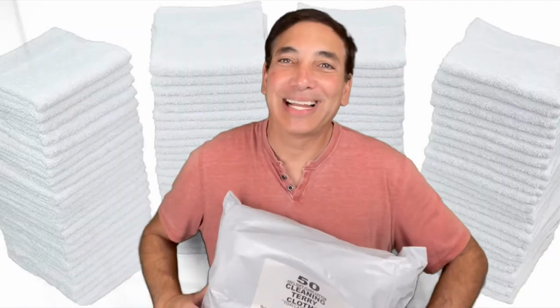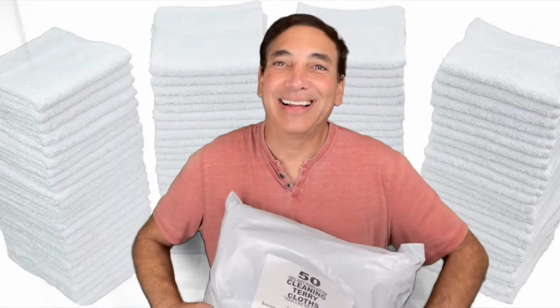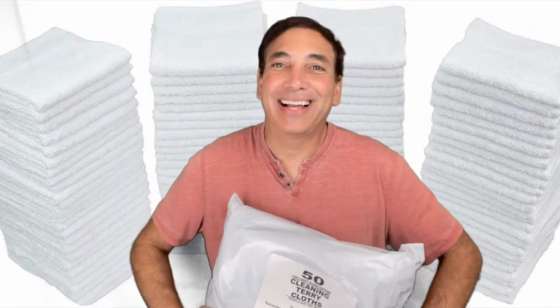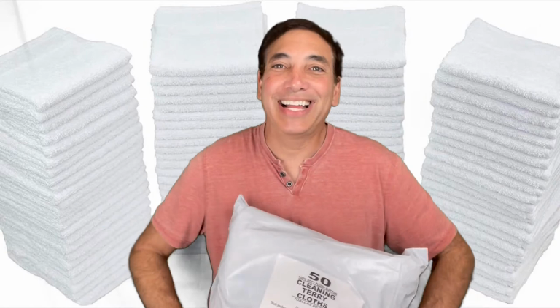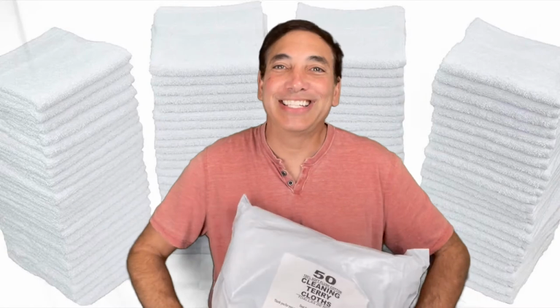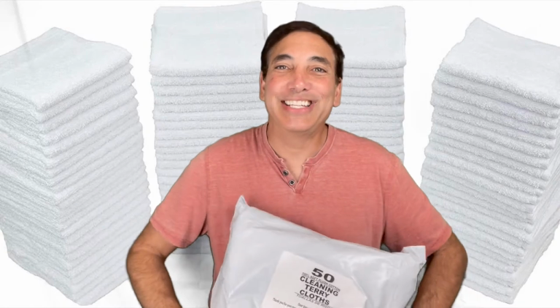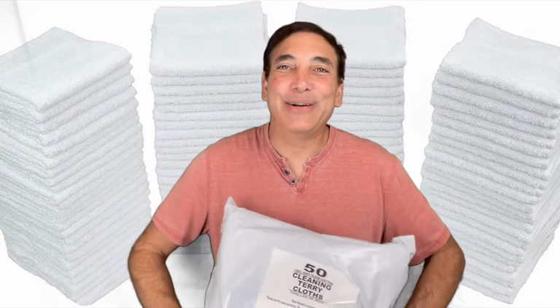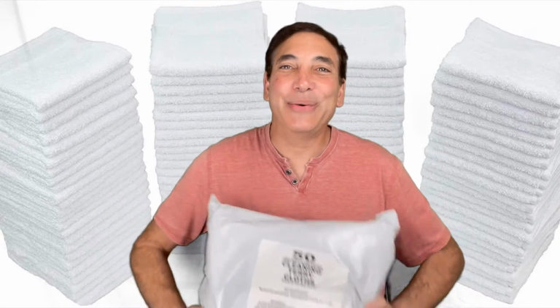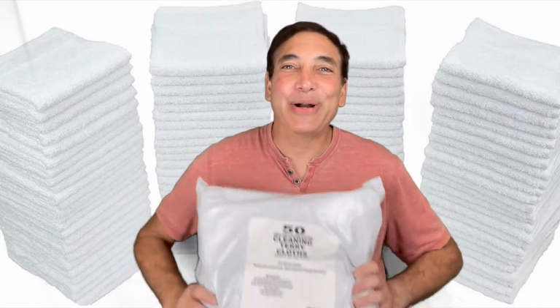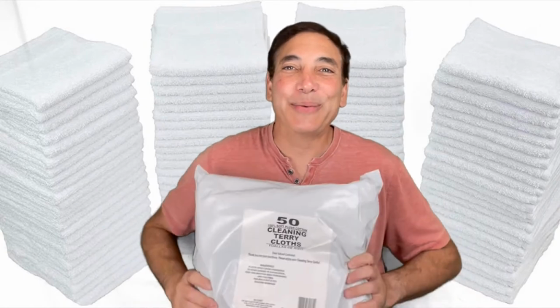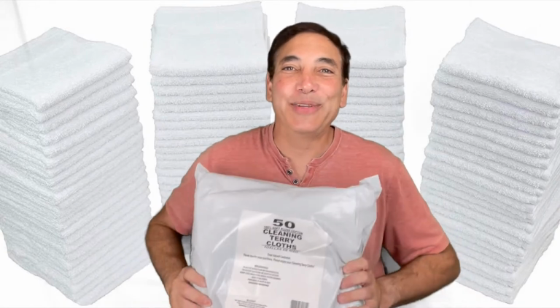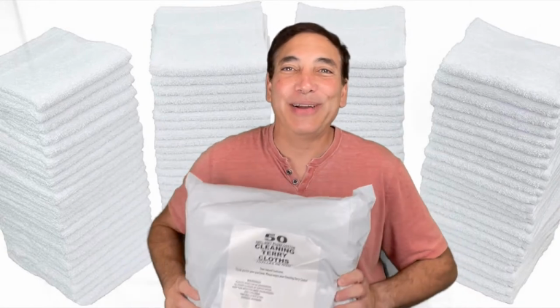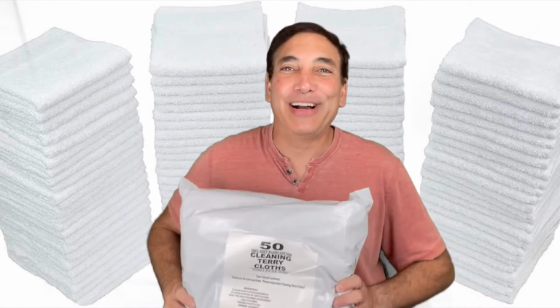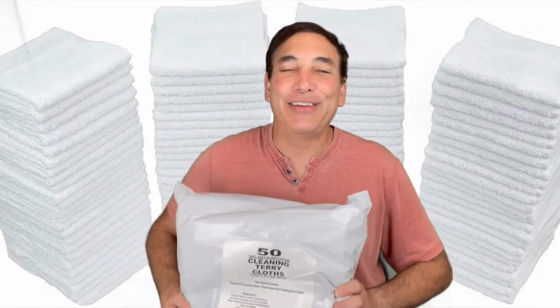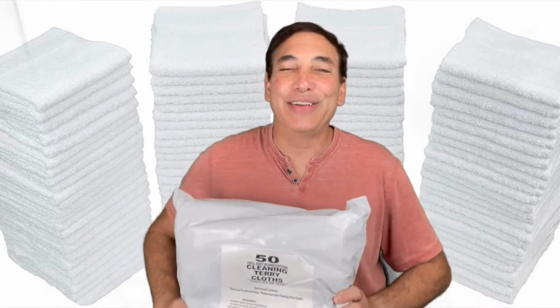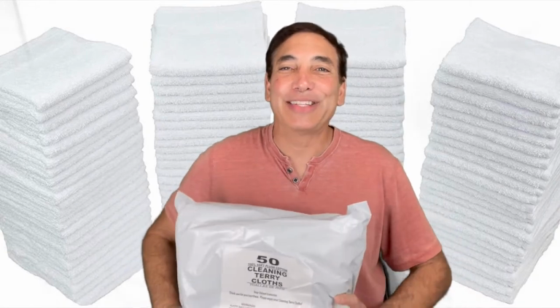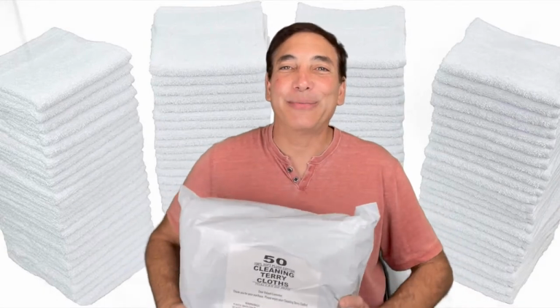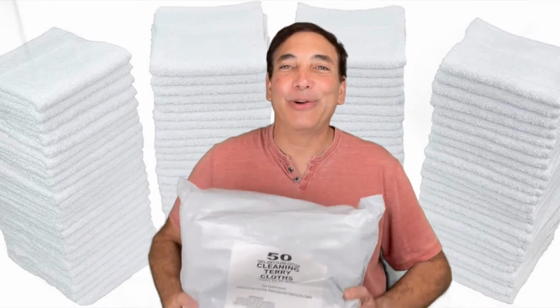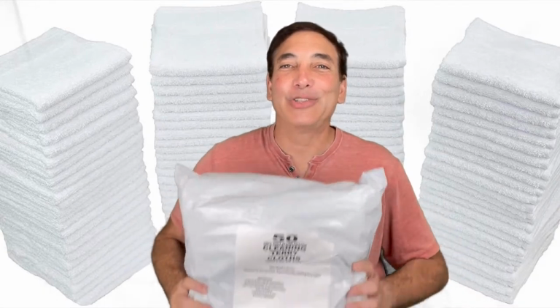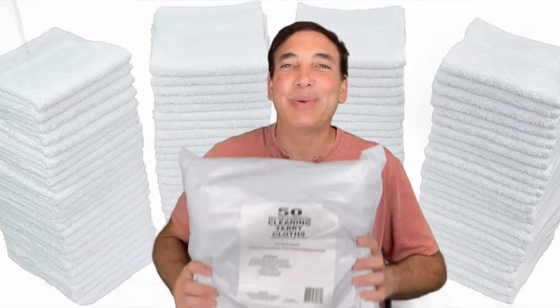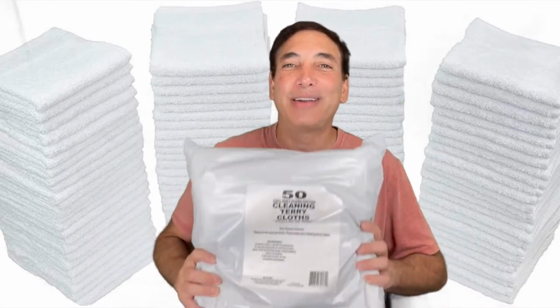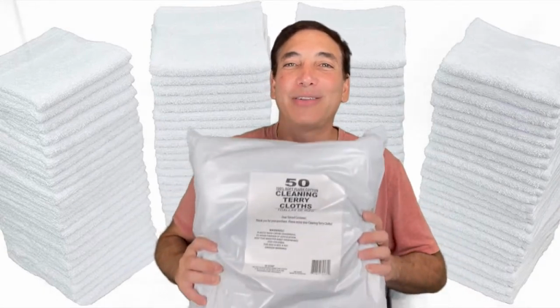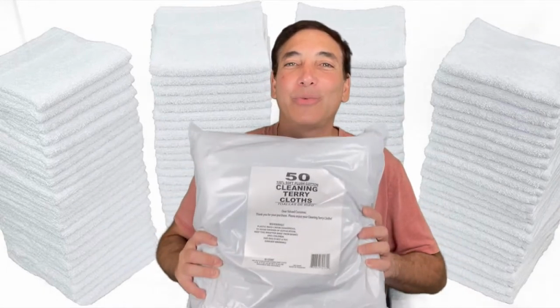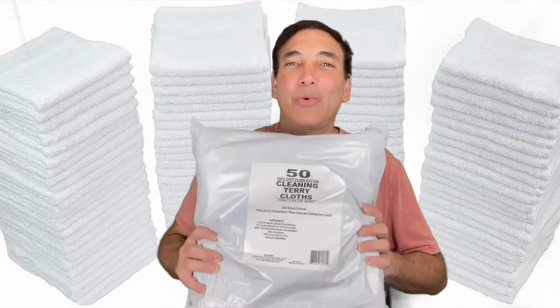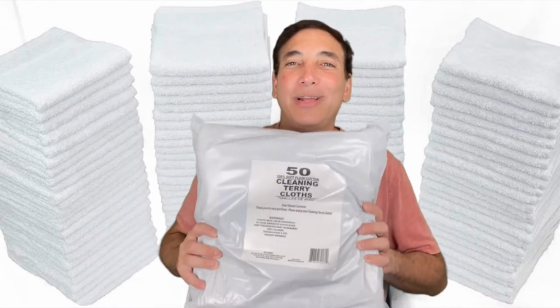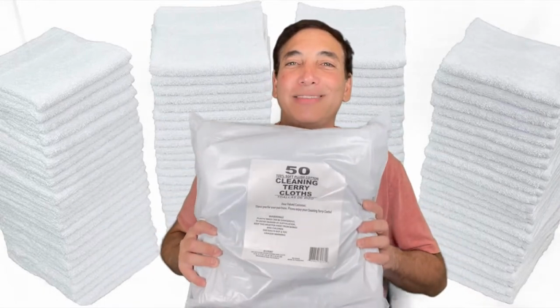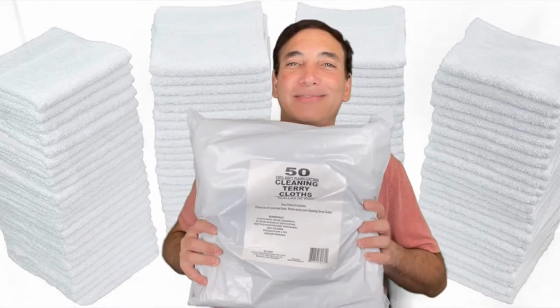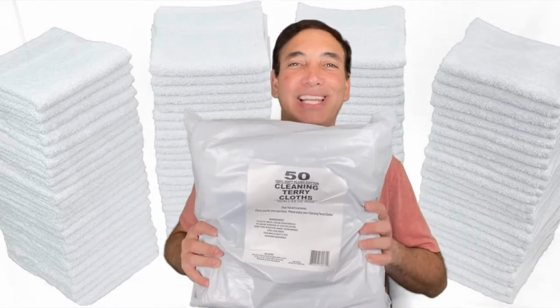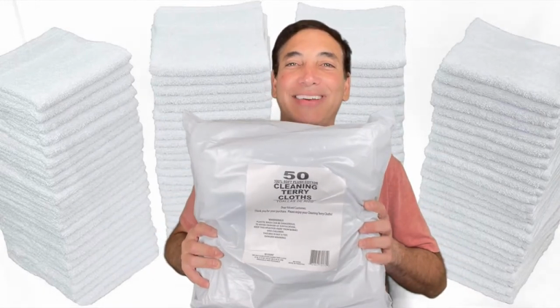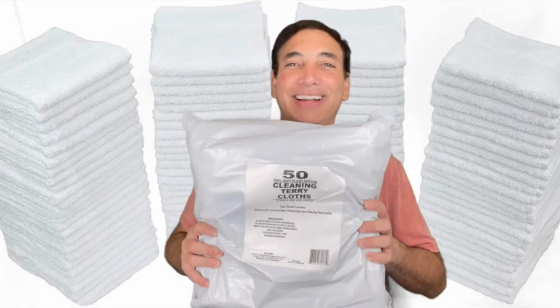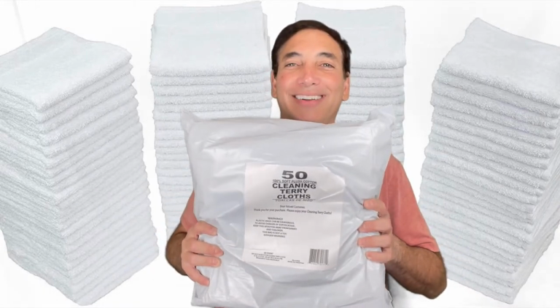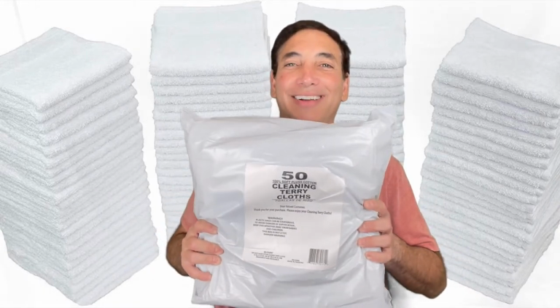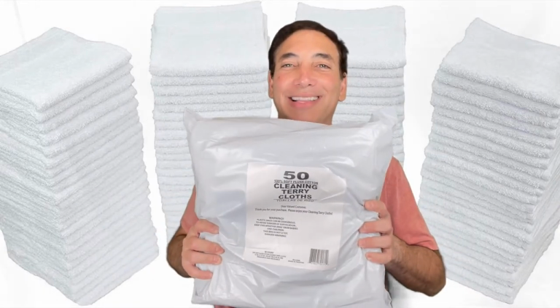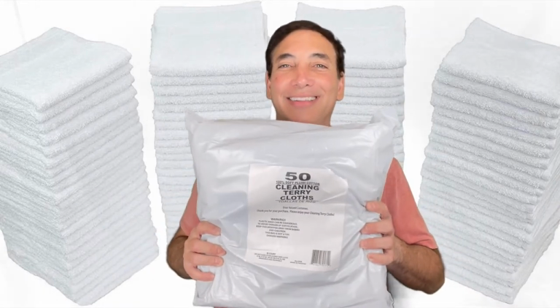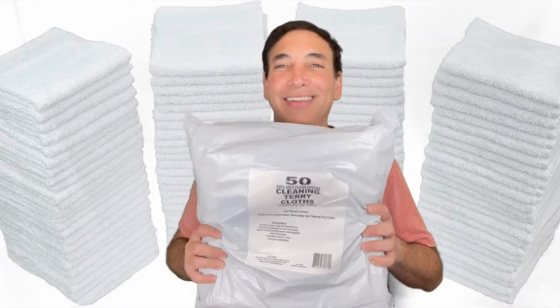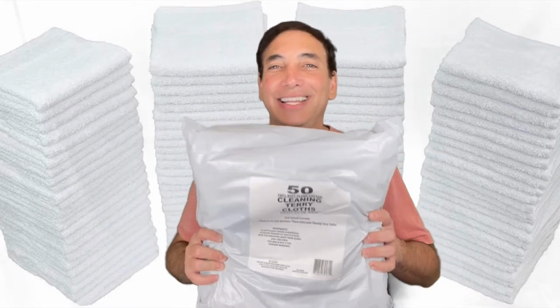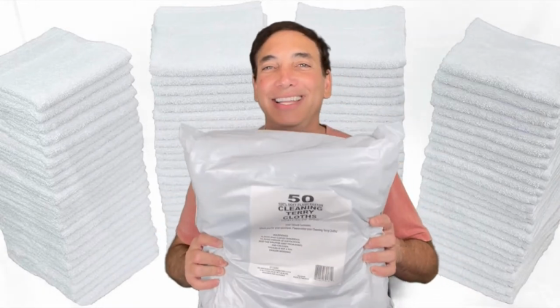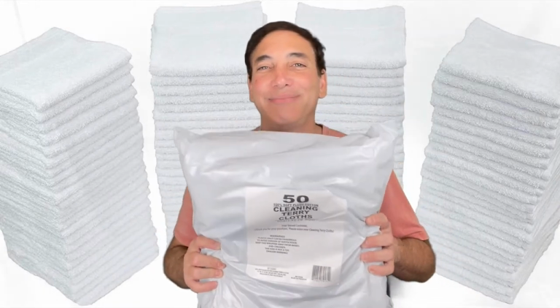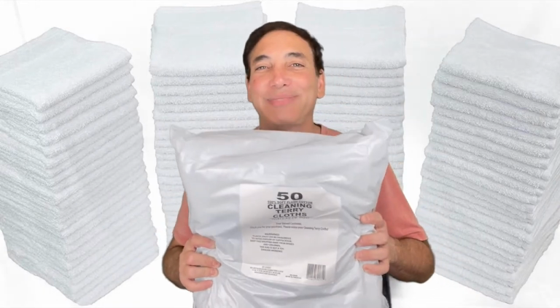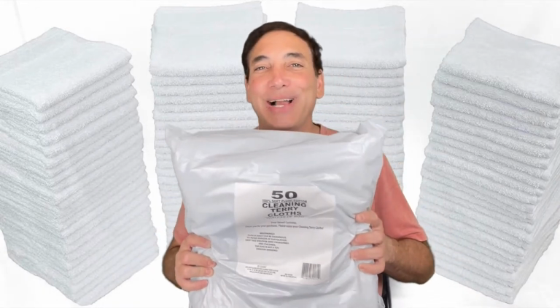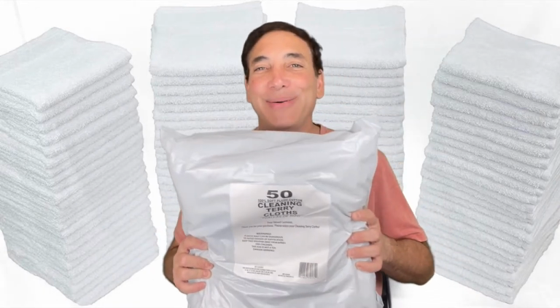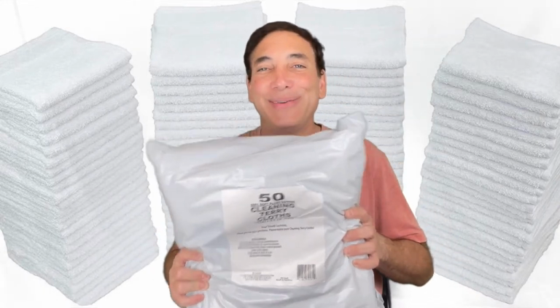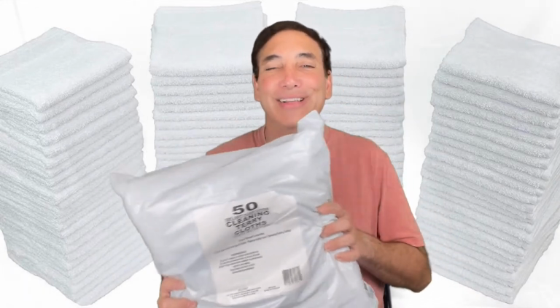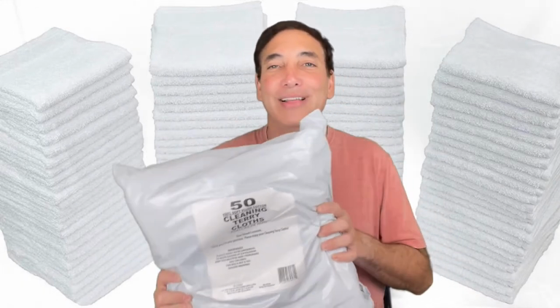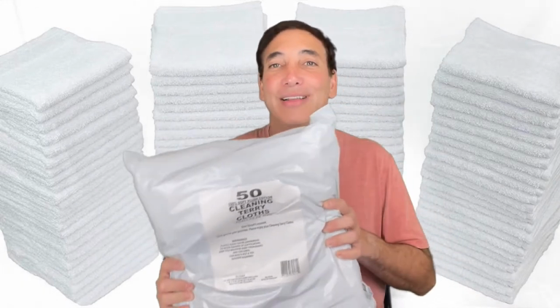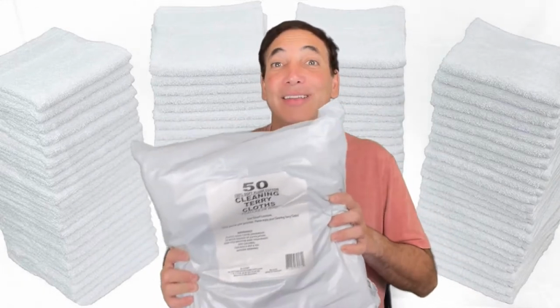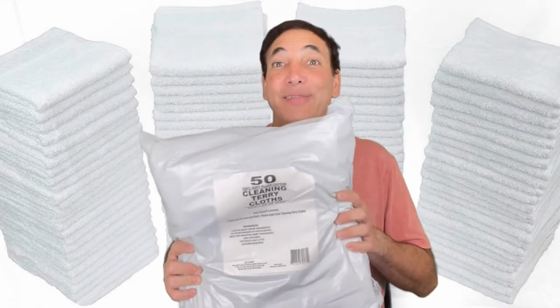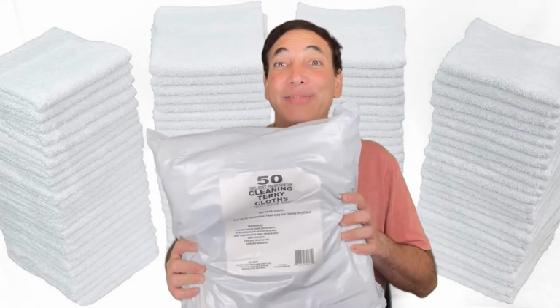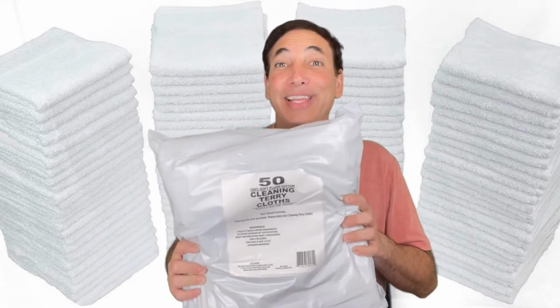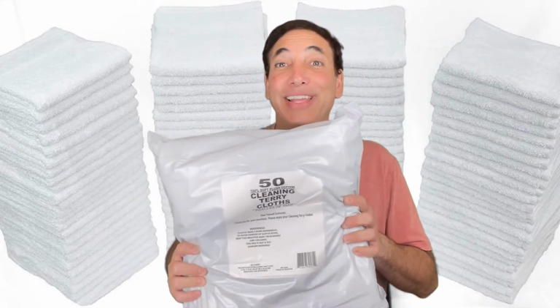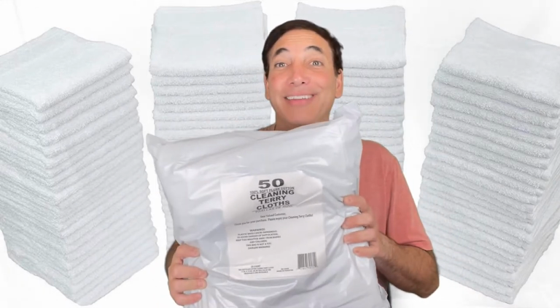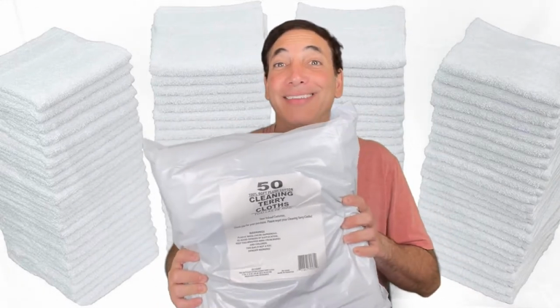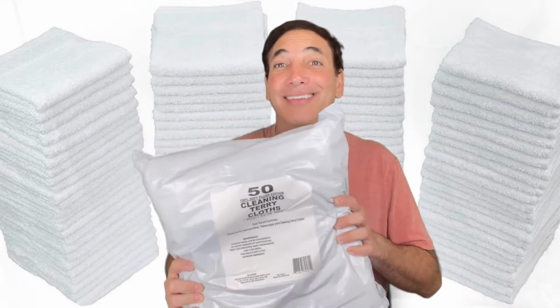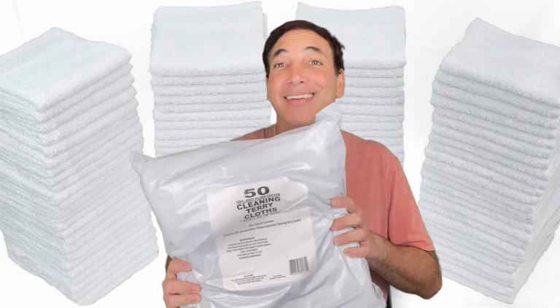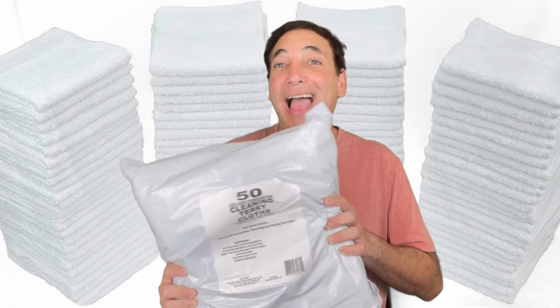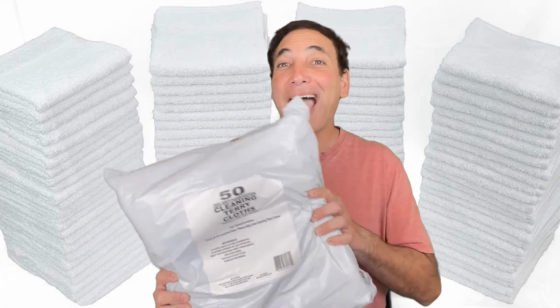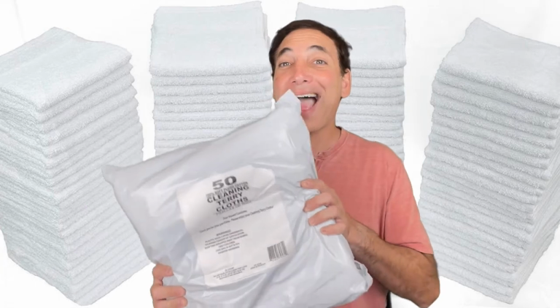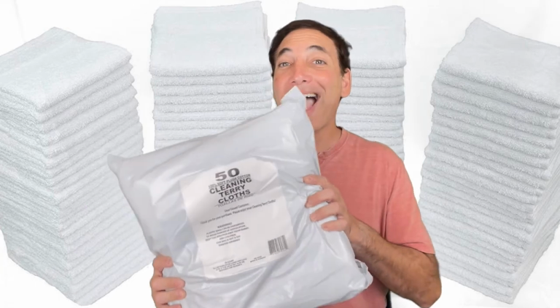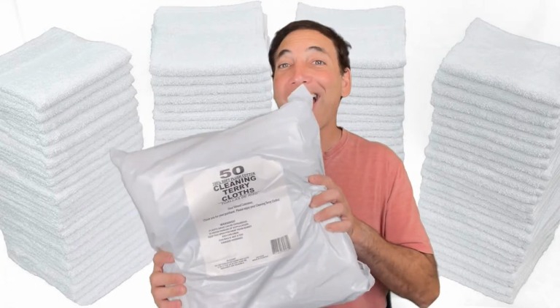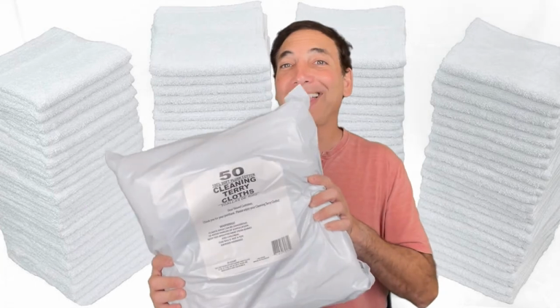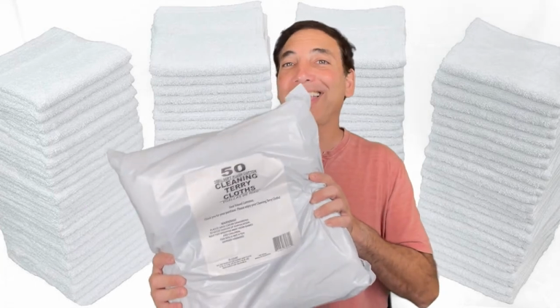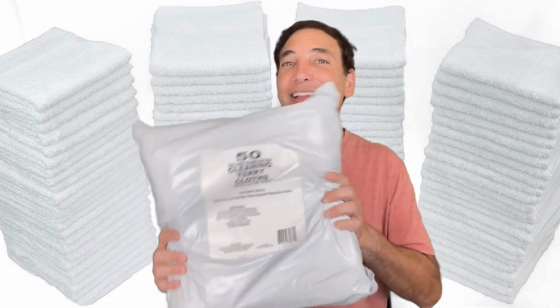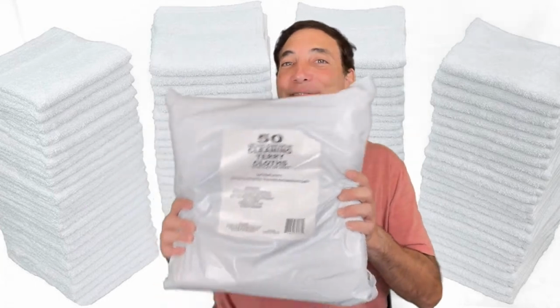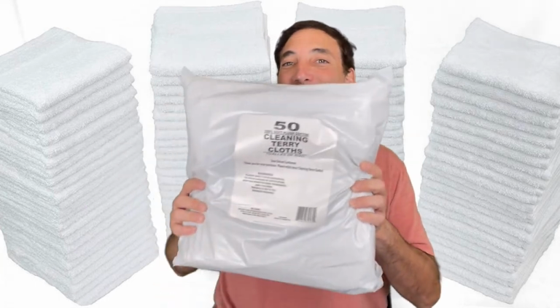Hi, it's Neil. Welcome to my office. And what's better than one terry cloth cleaning towel? 50!